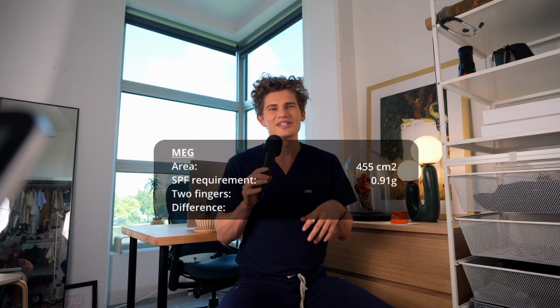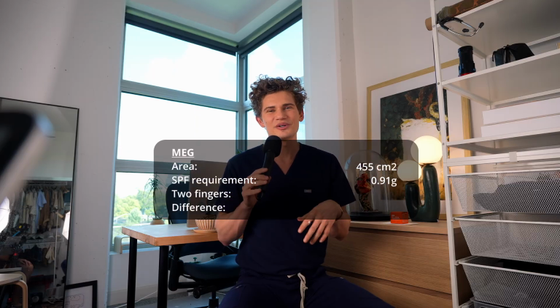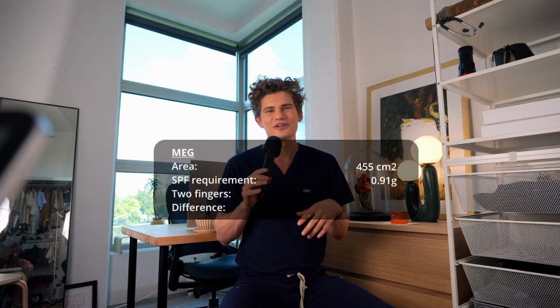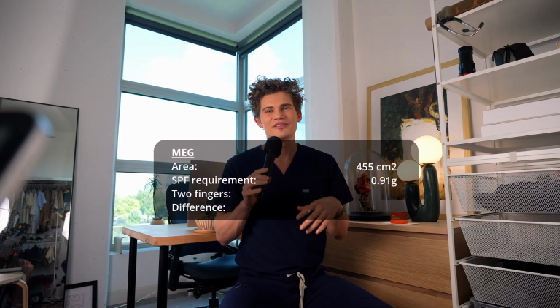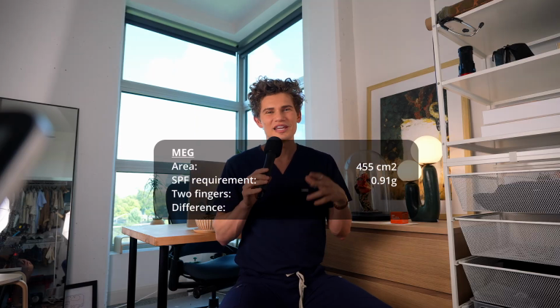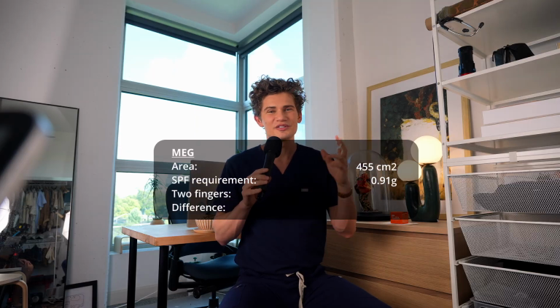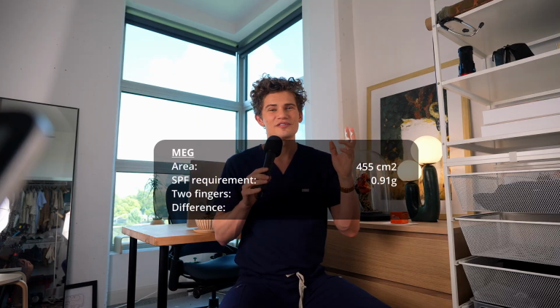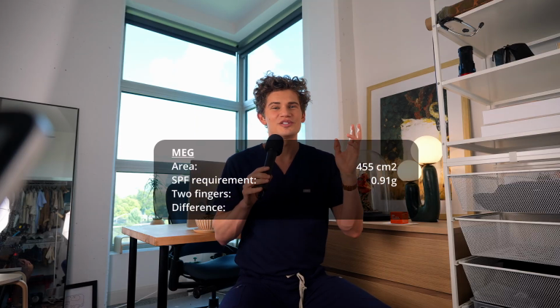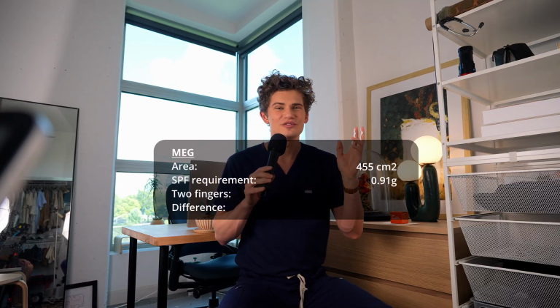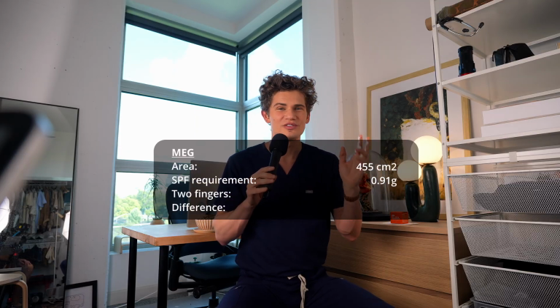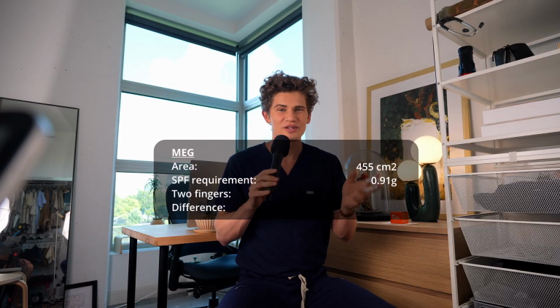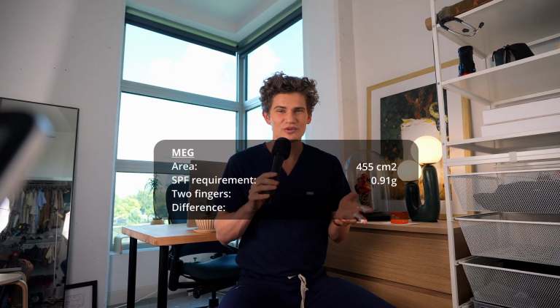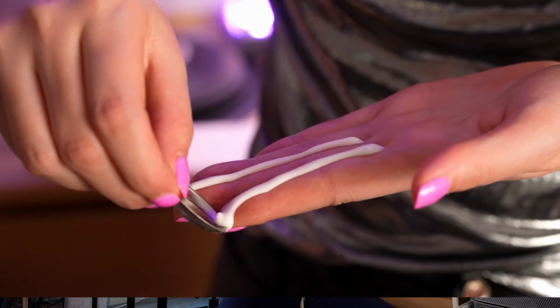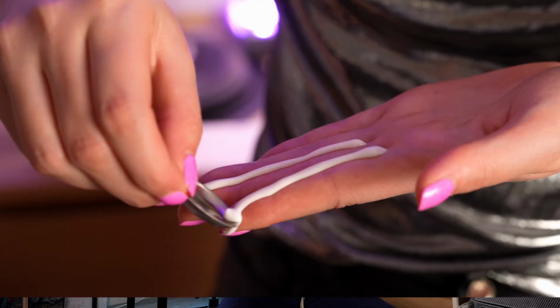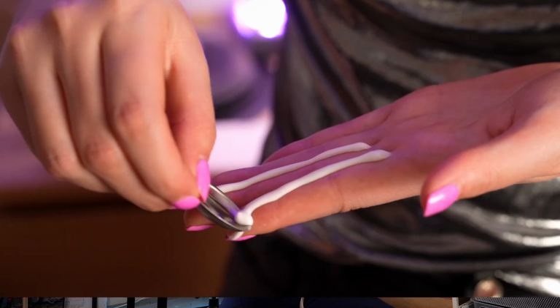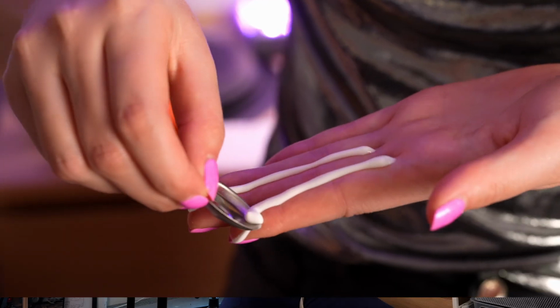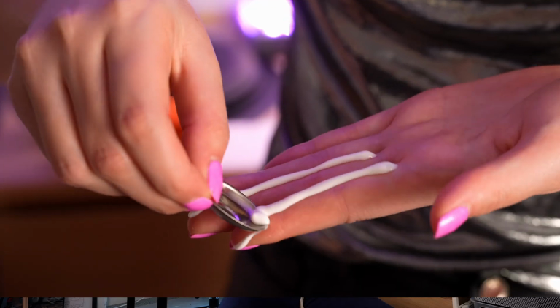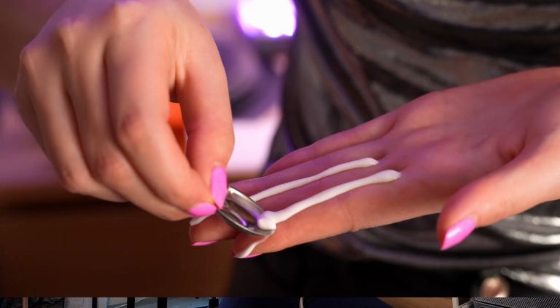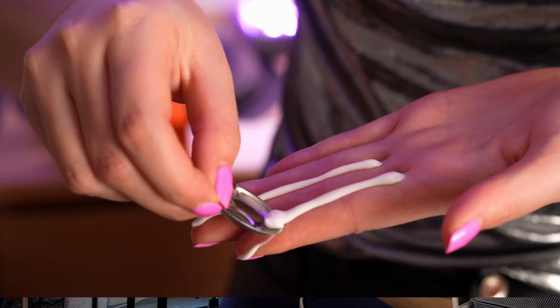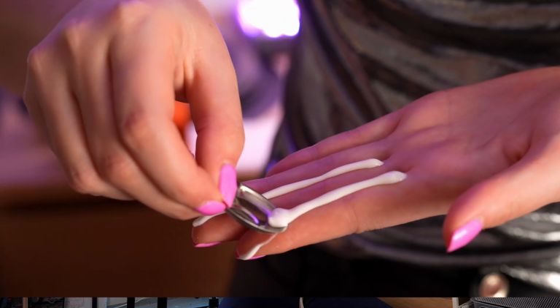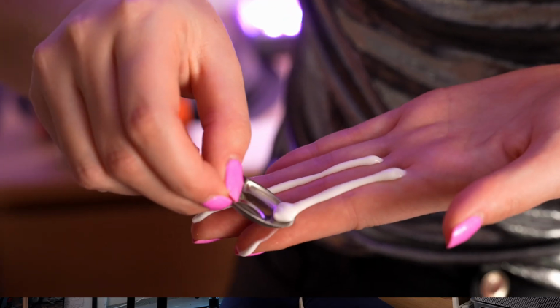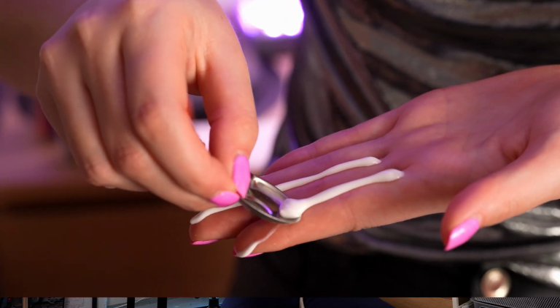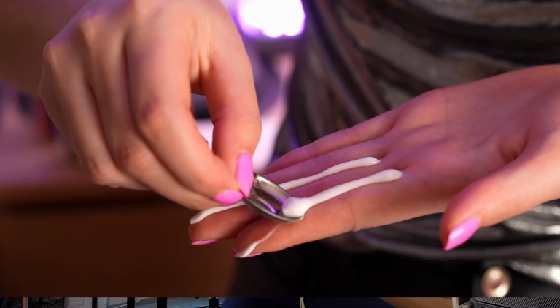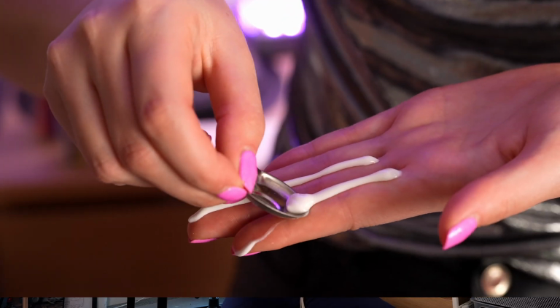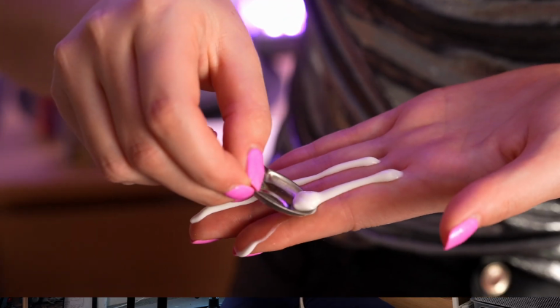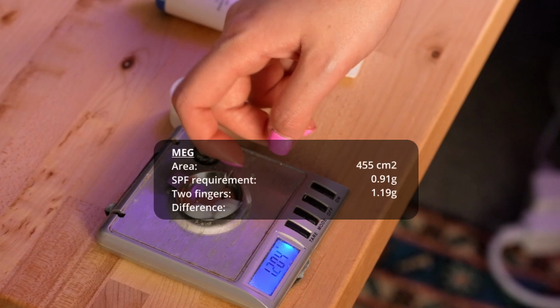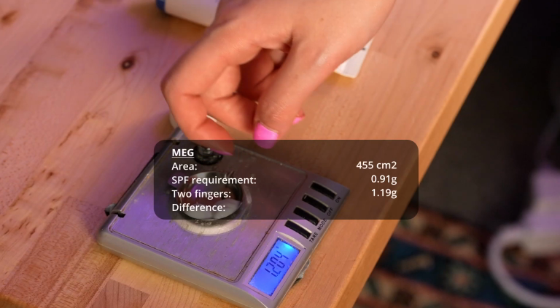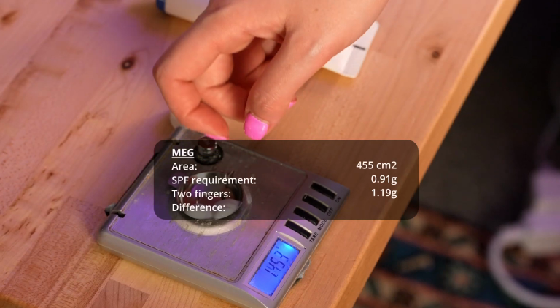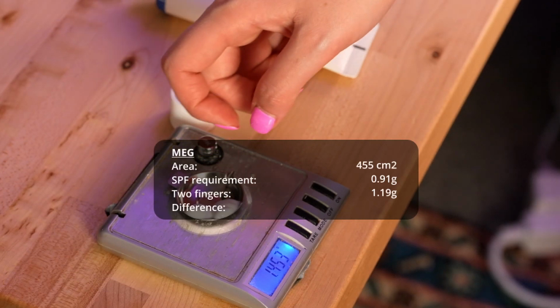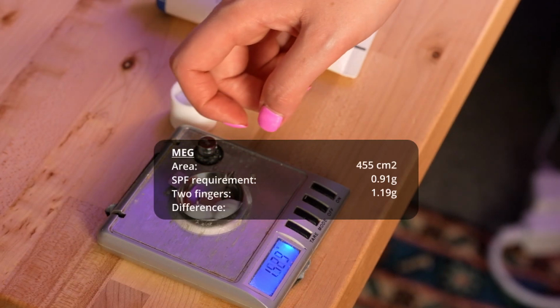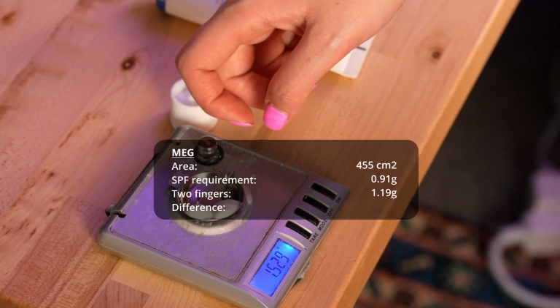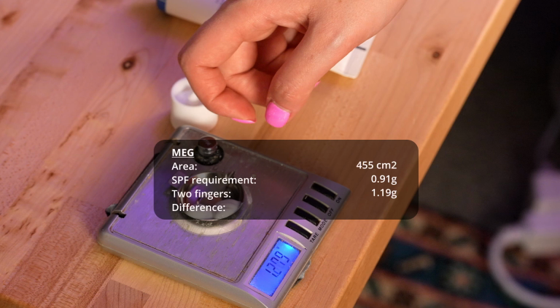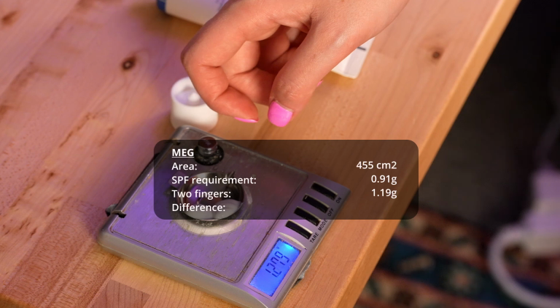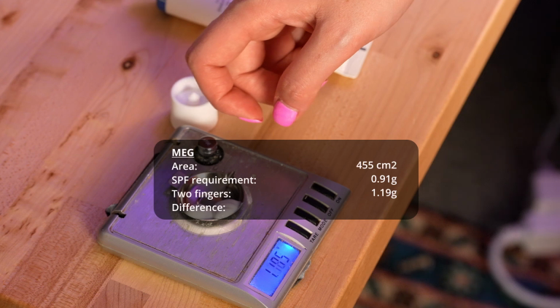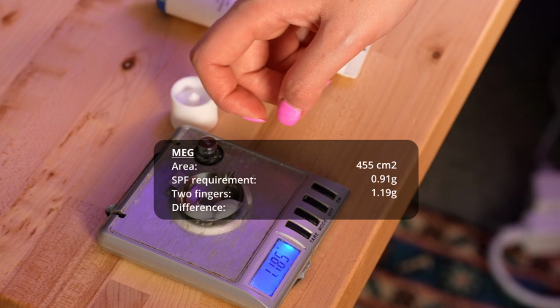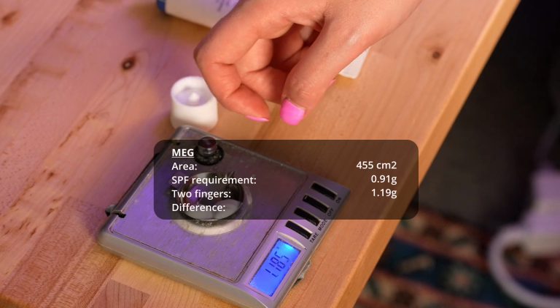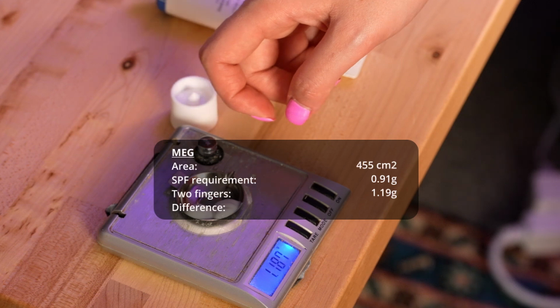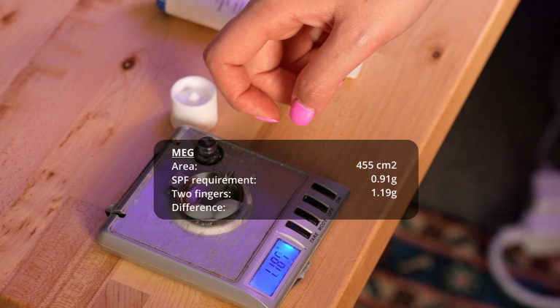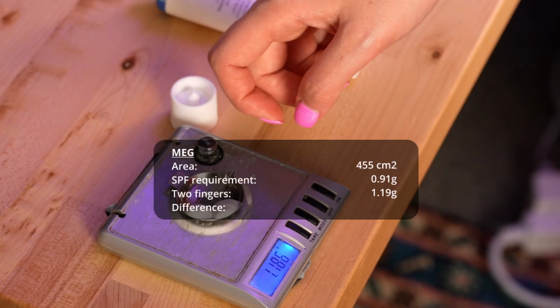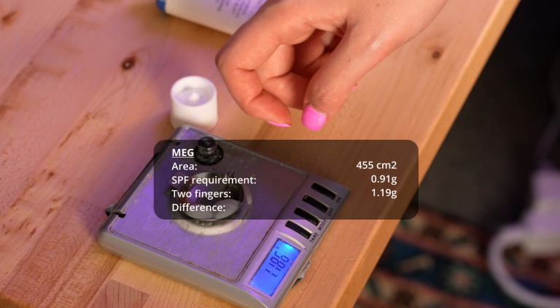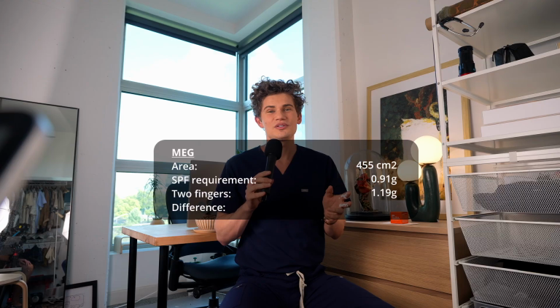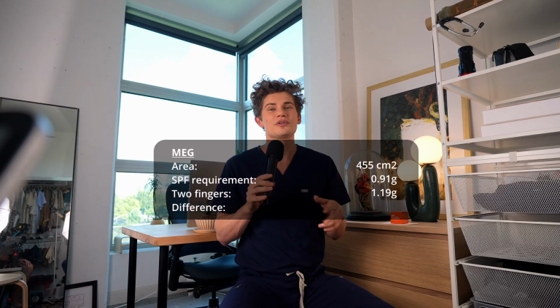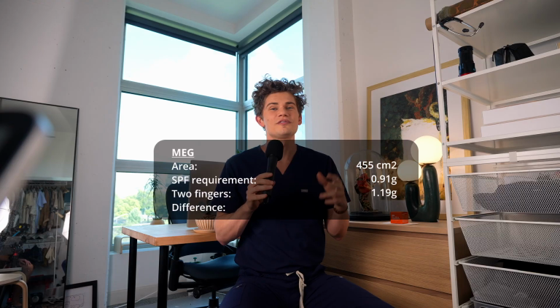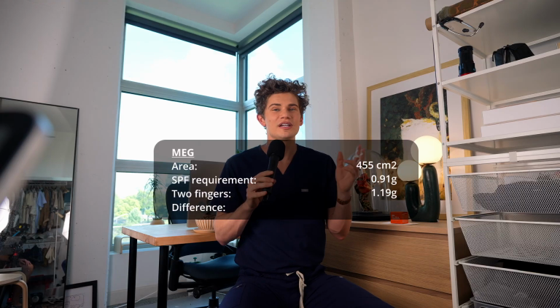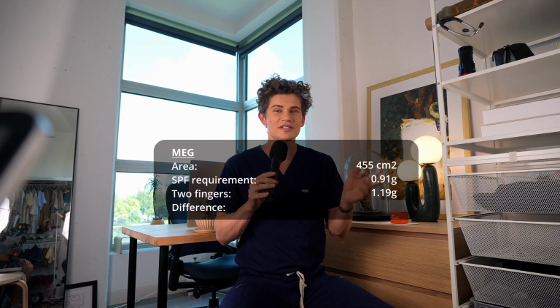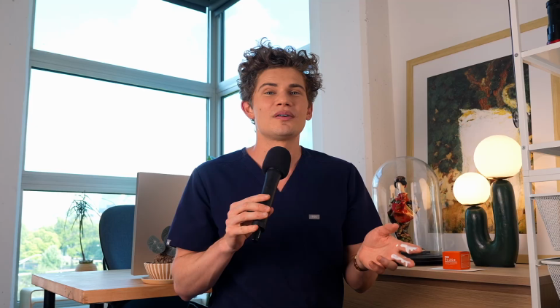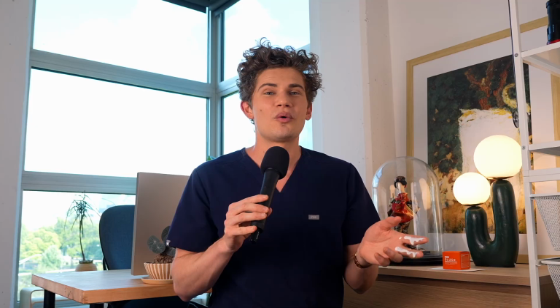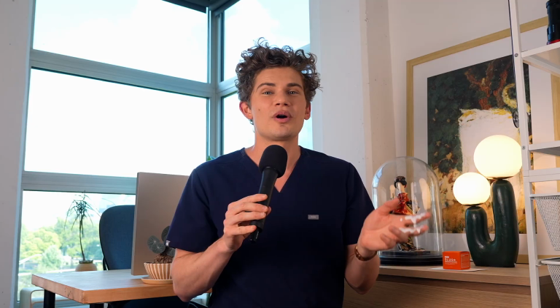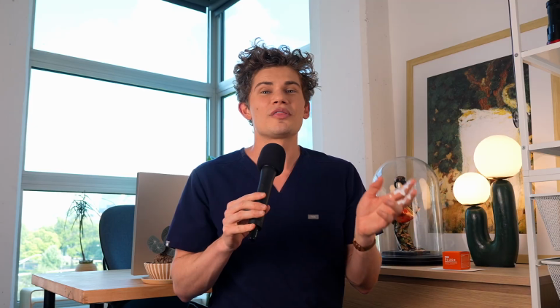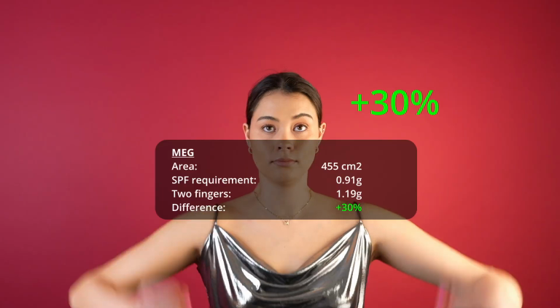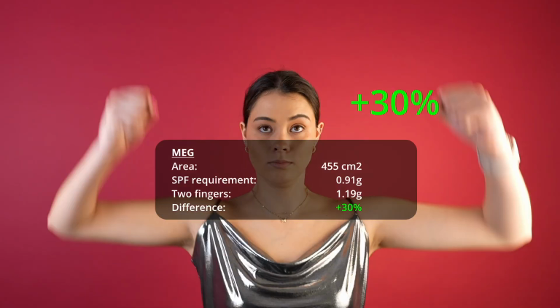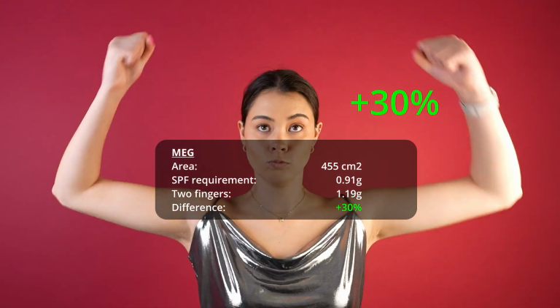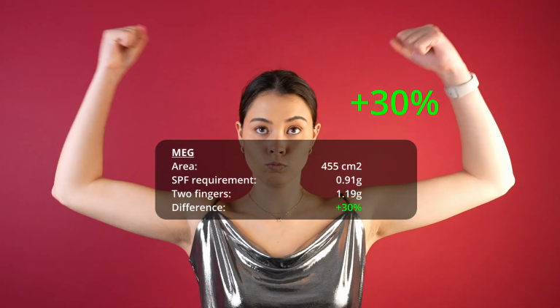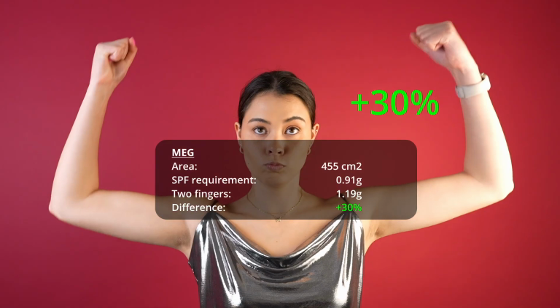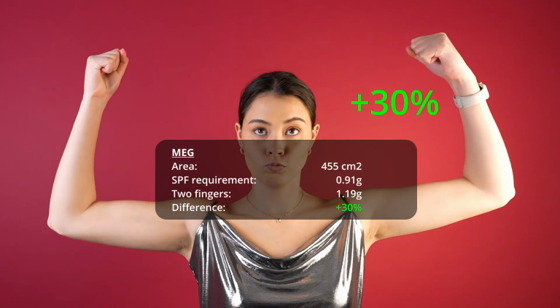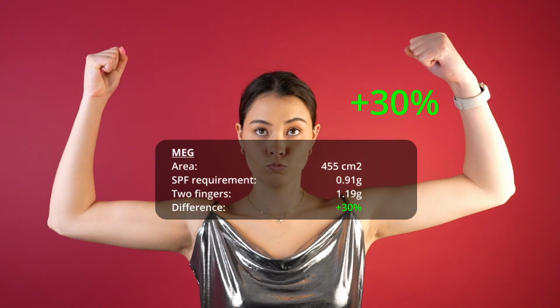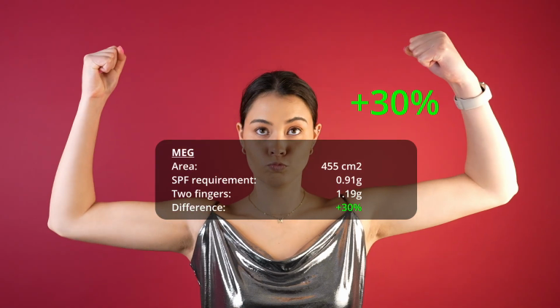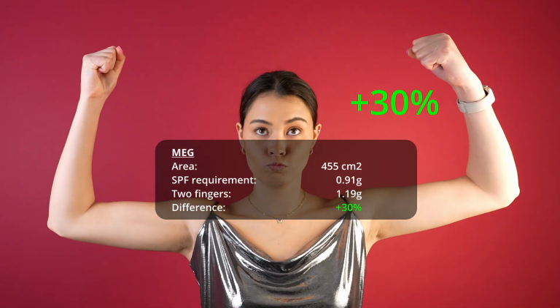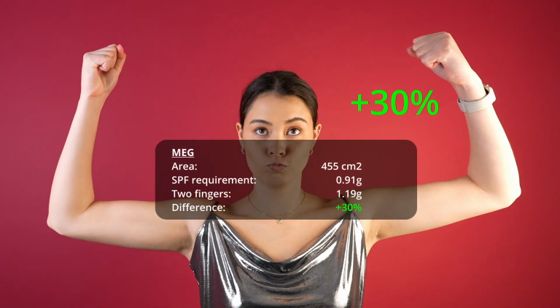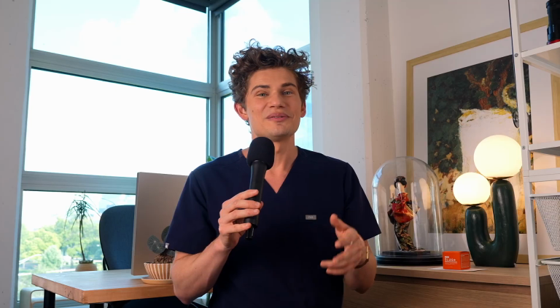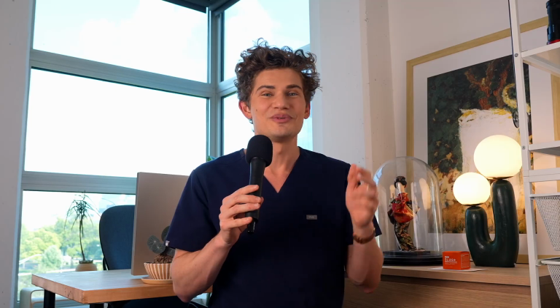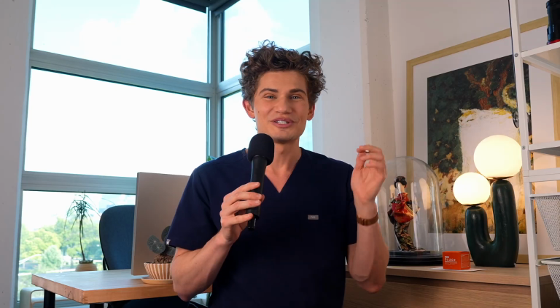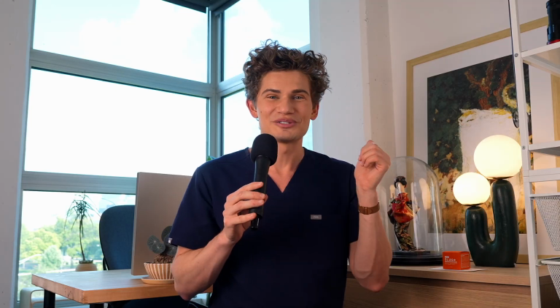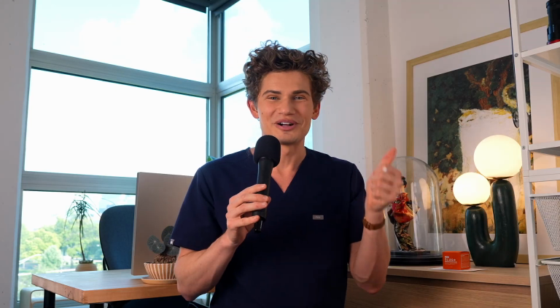Meg's face would require 0.91 grams of sunscreen to achieve the rated SPF. I showed her videos of the two-finger rule, and following them, she applied 1.19 grams of sunscreen to her fingers — 30% more than she needed — which is great.